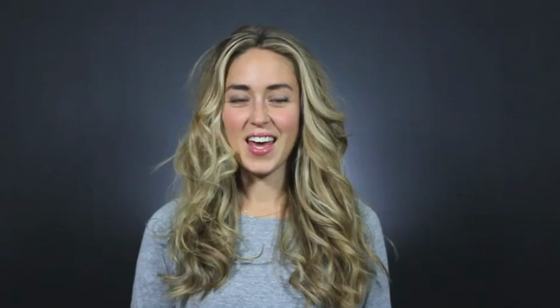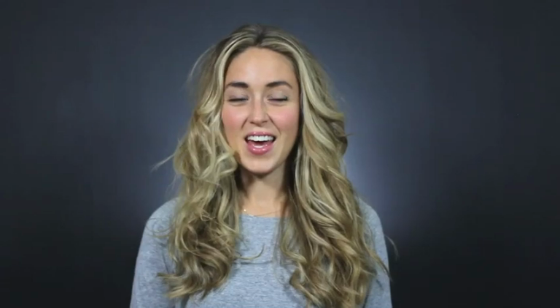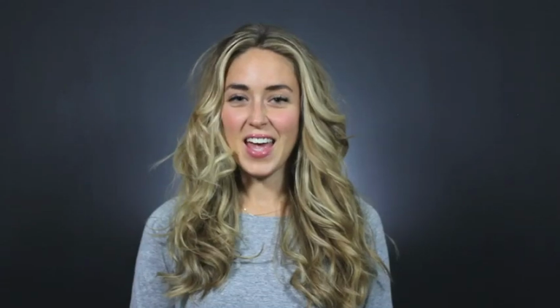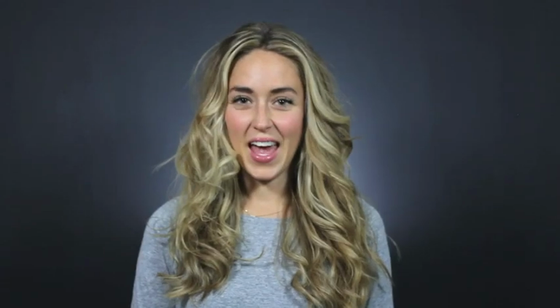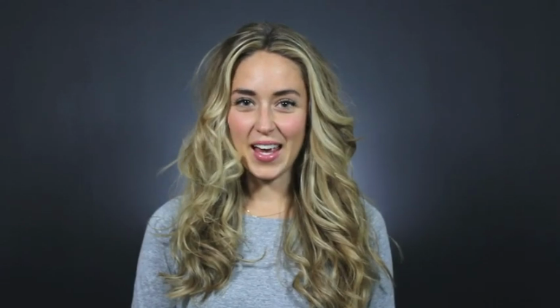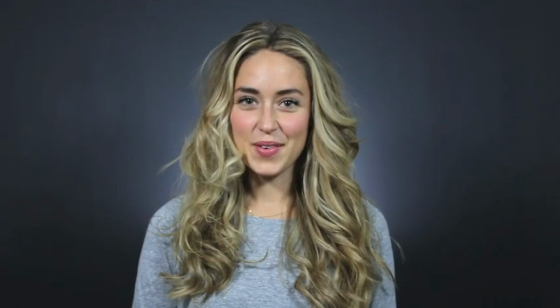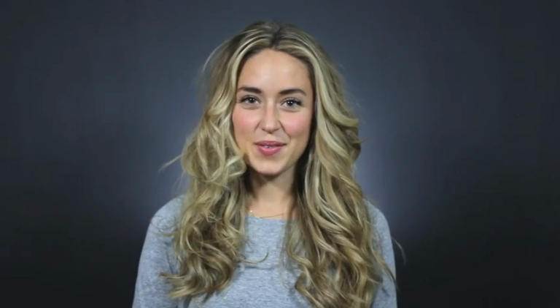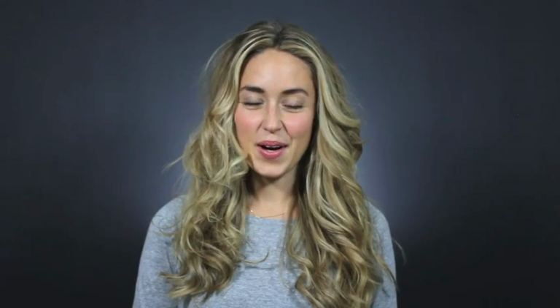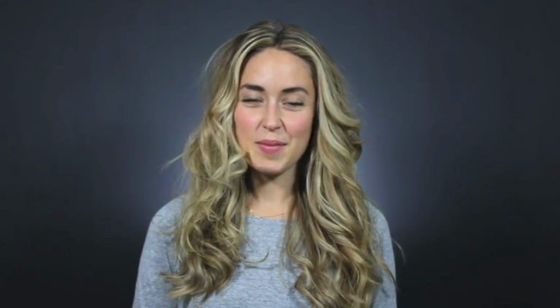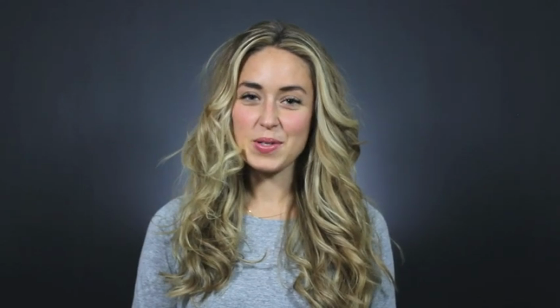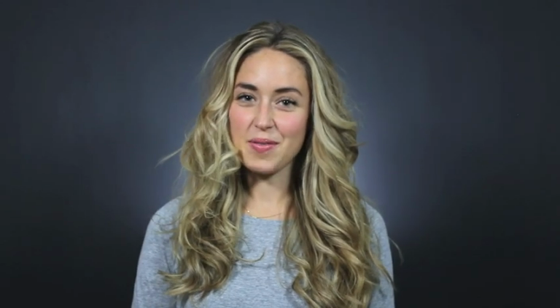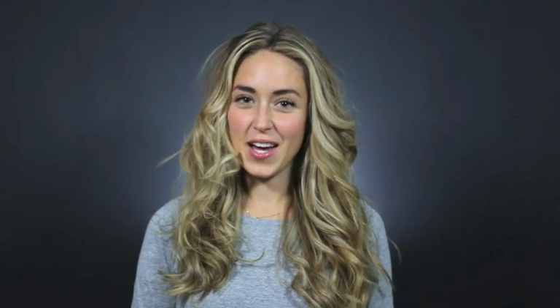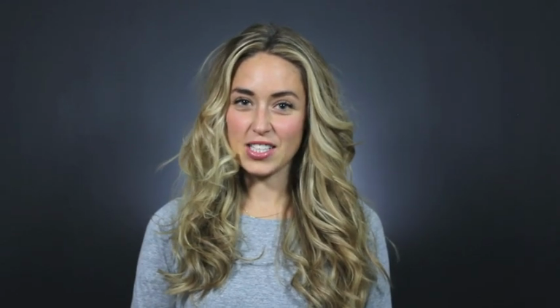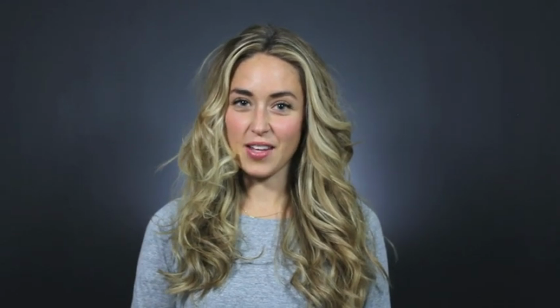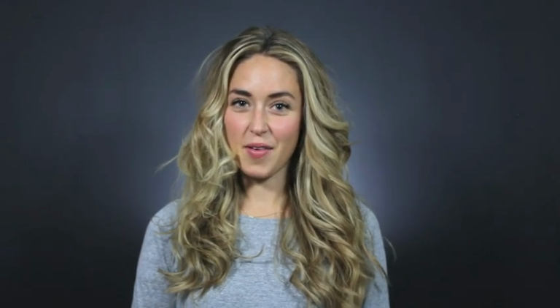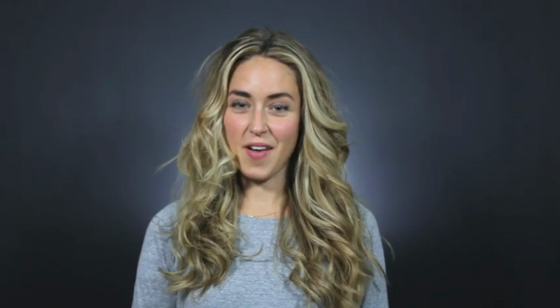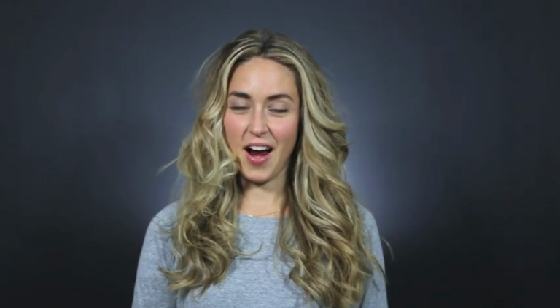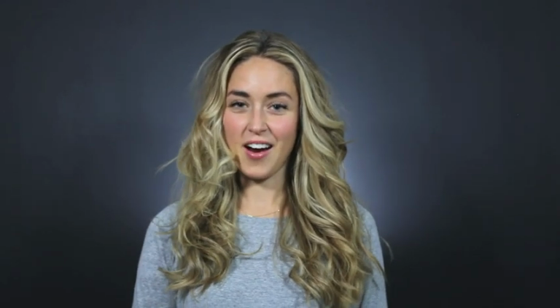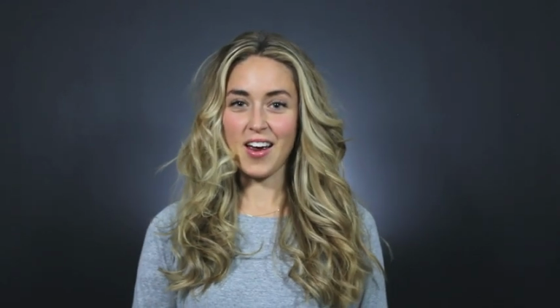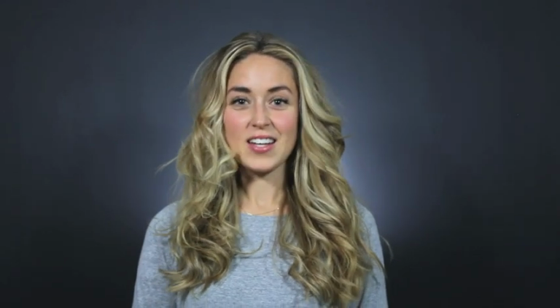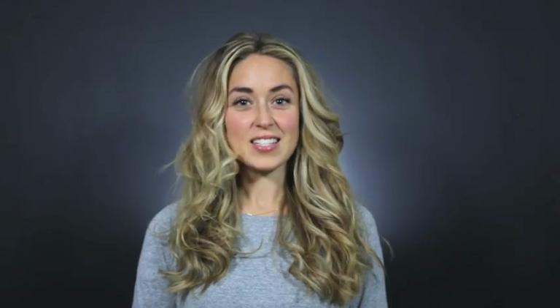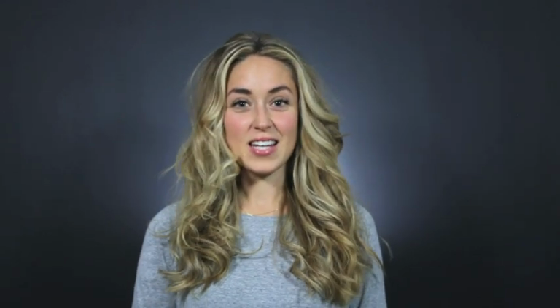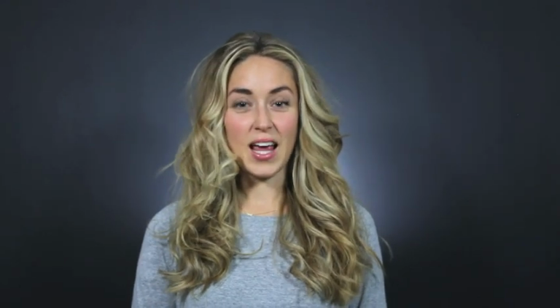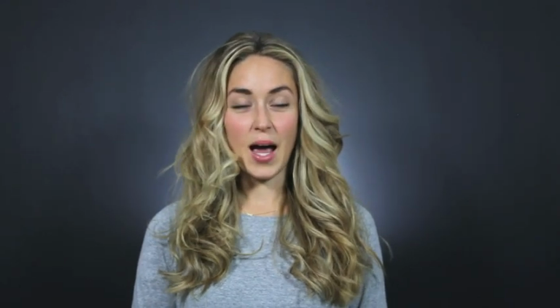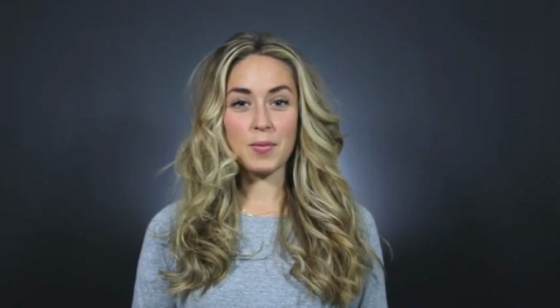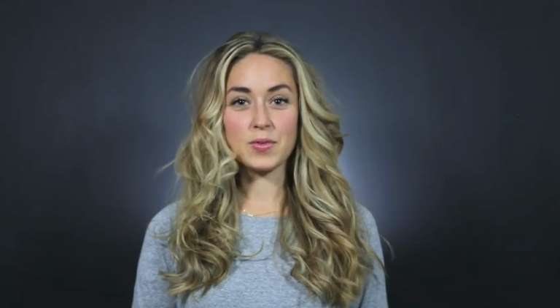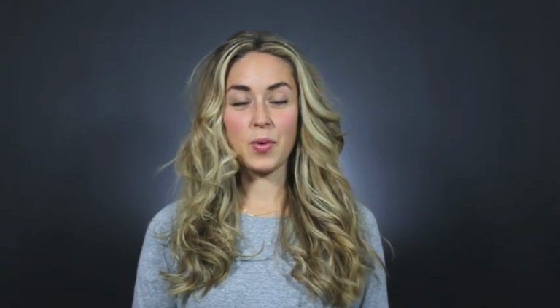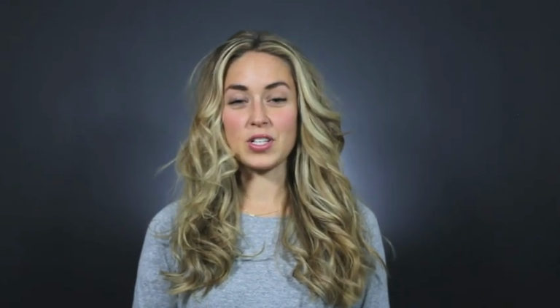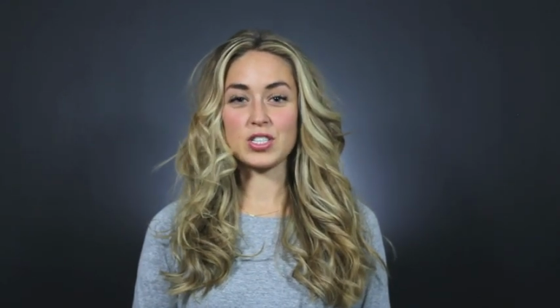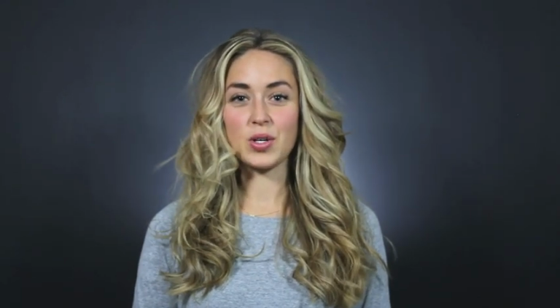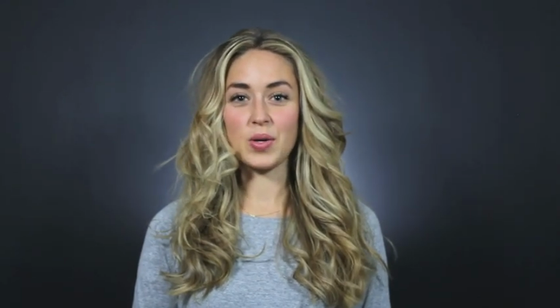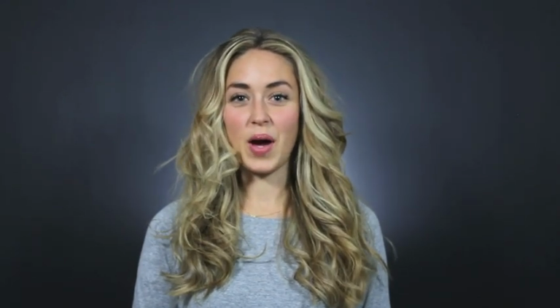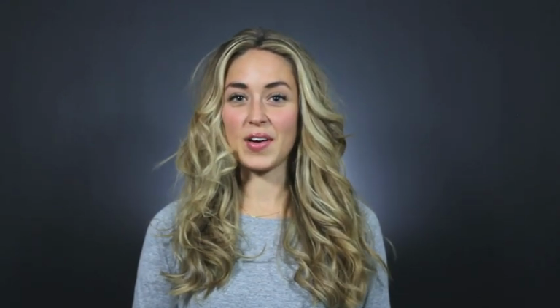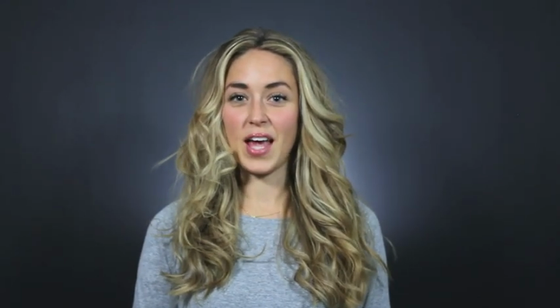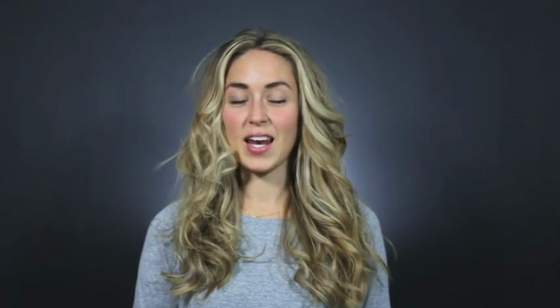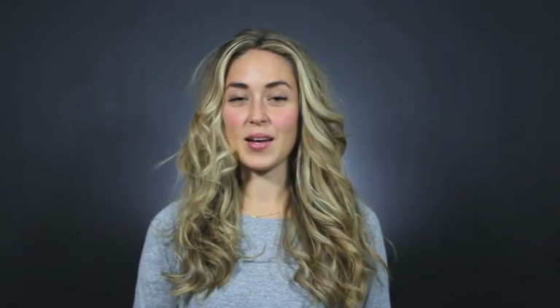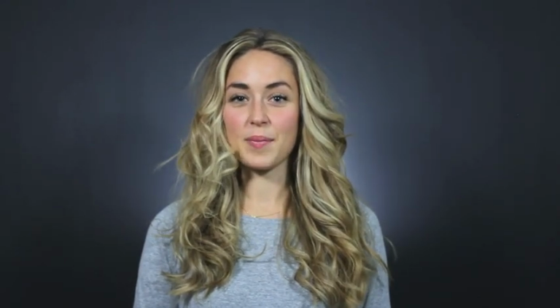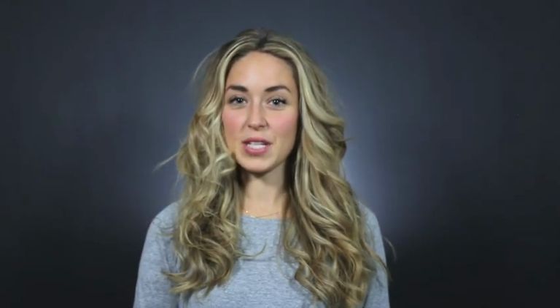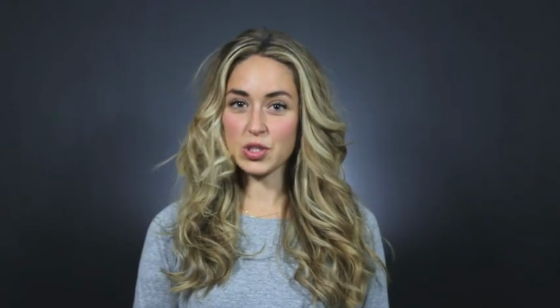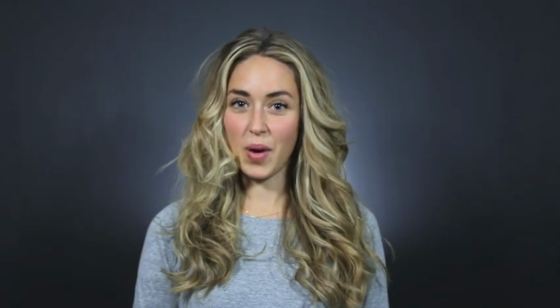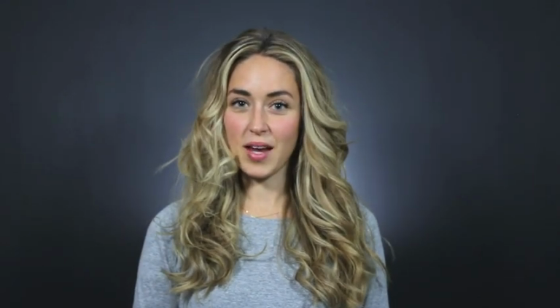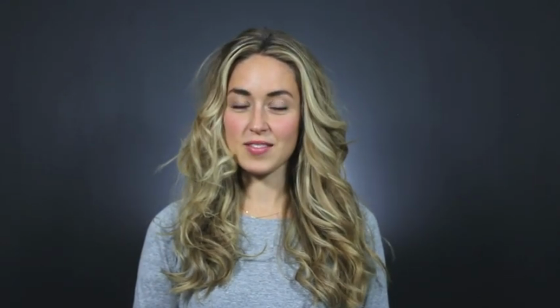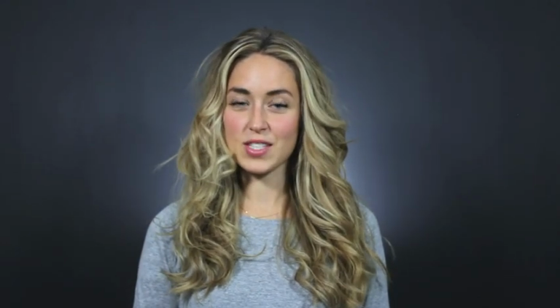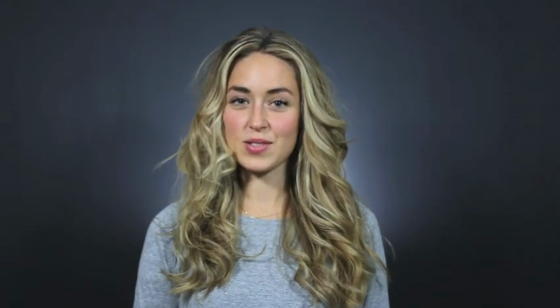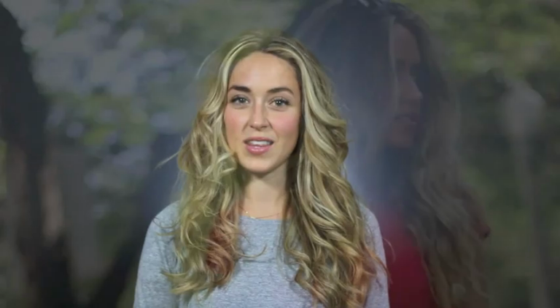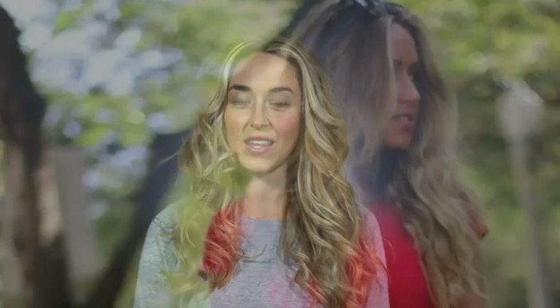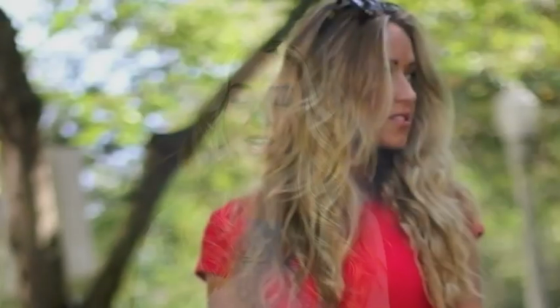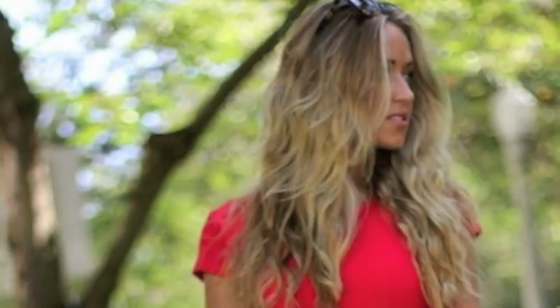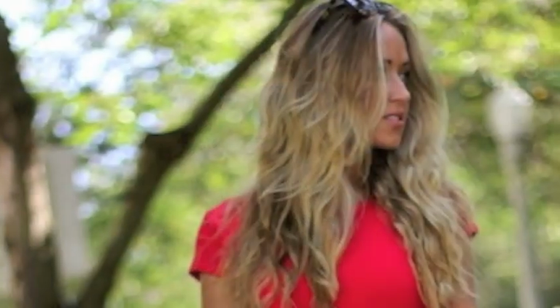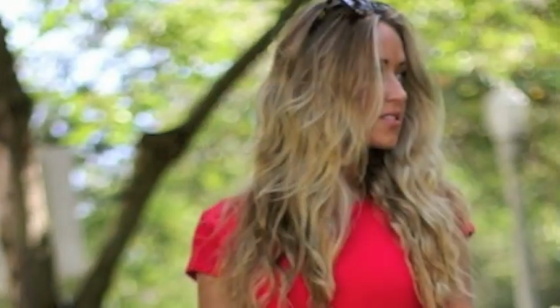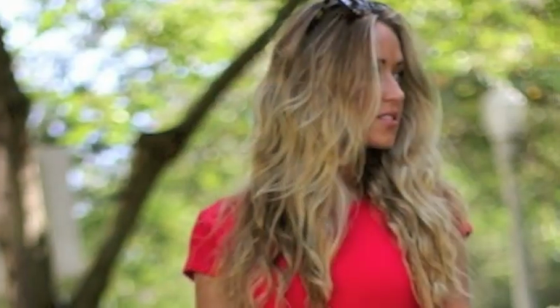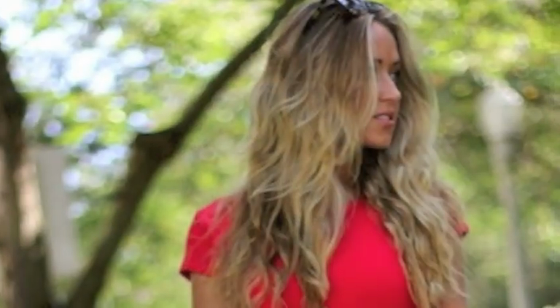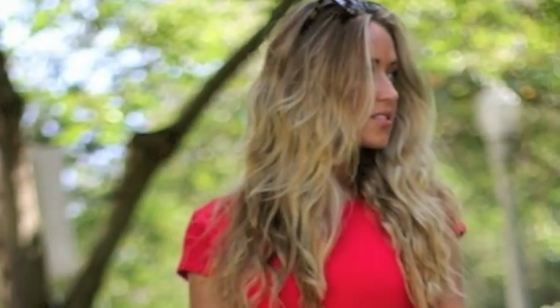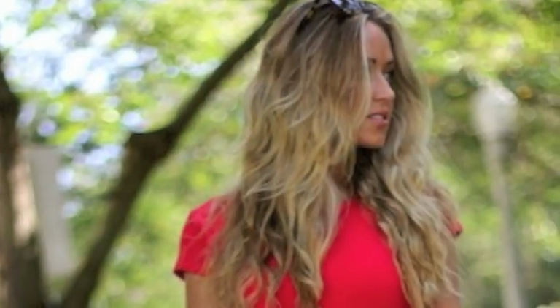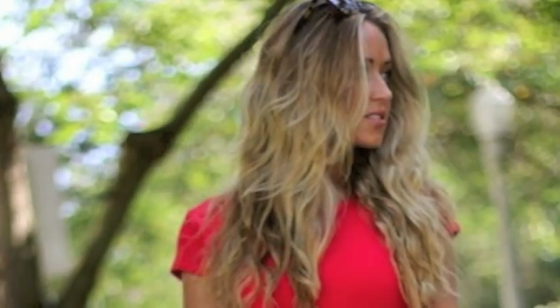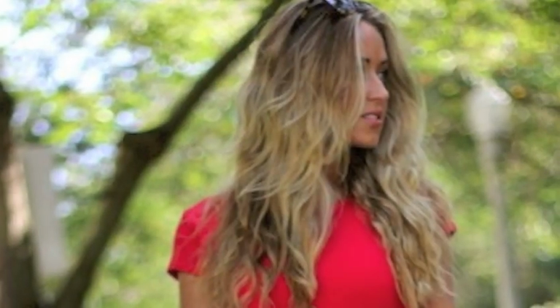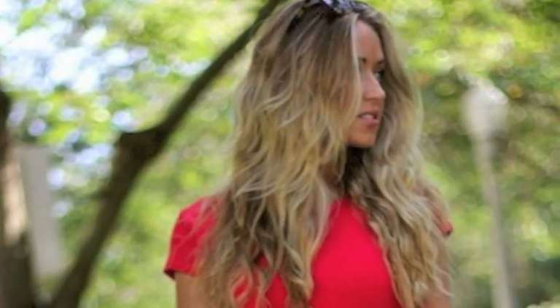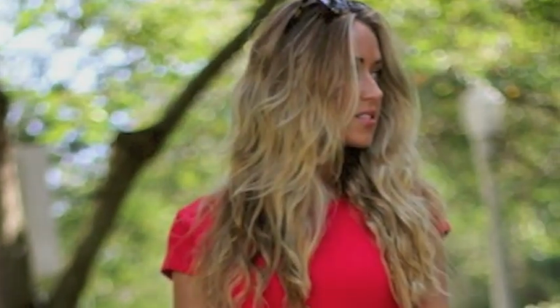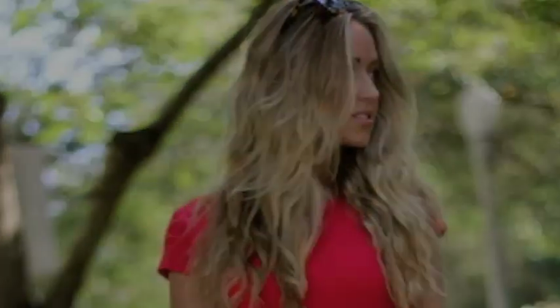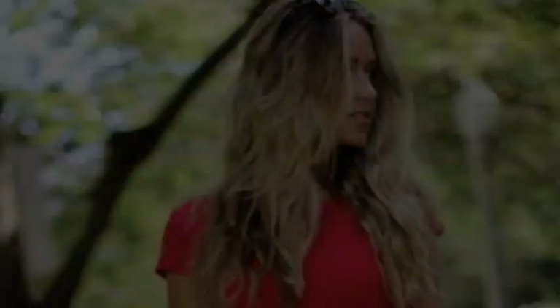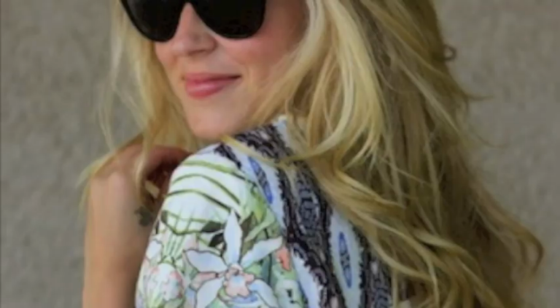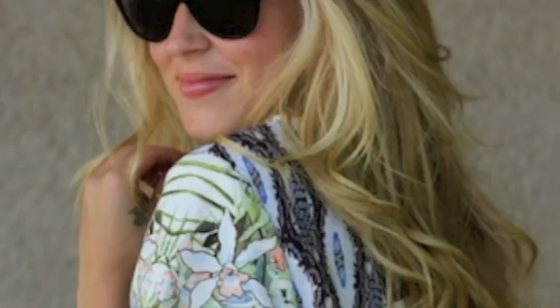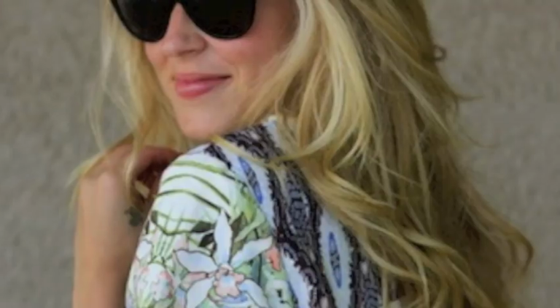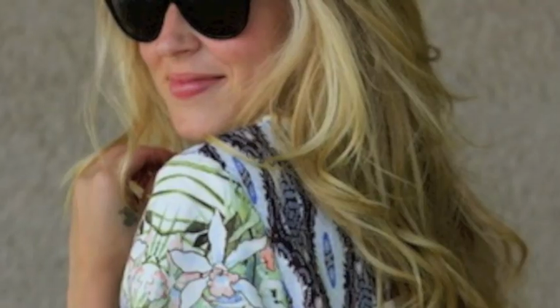Hey! Welcome to A Fashion Love Affair. Today I'm going to show you how to get beach waves using the A Fashion Love Affair Exo Styling Iron.